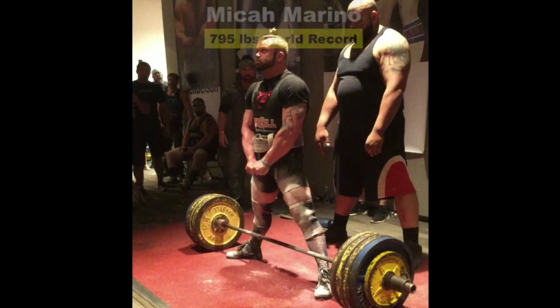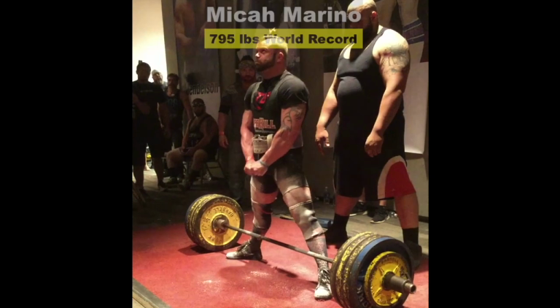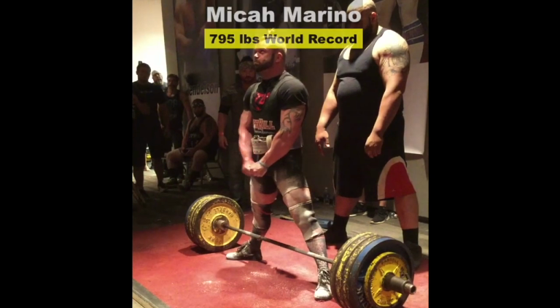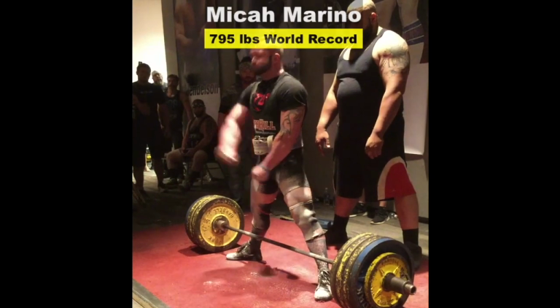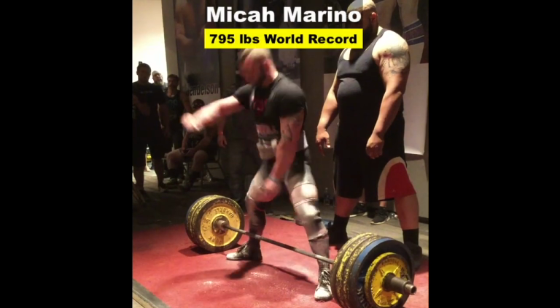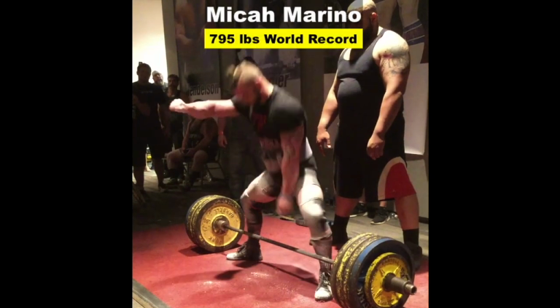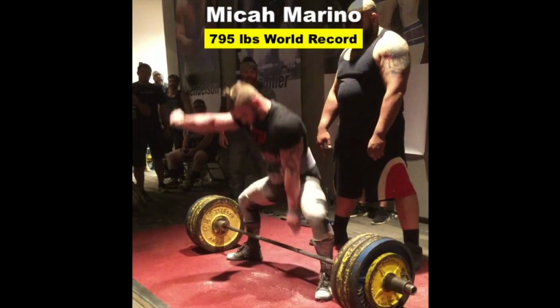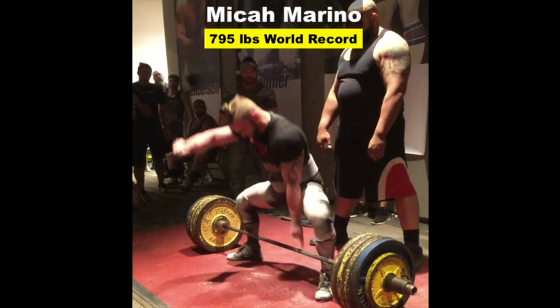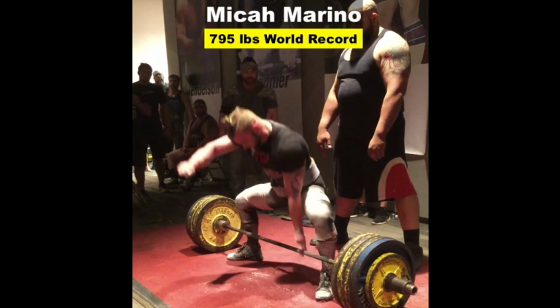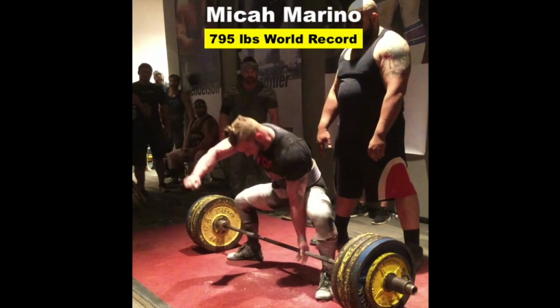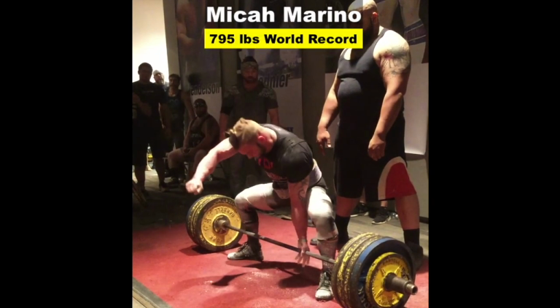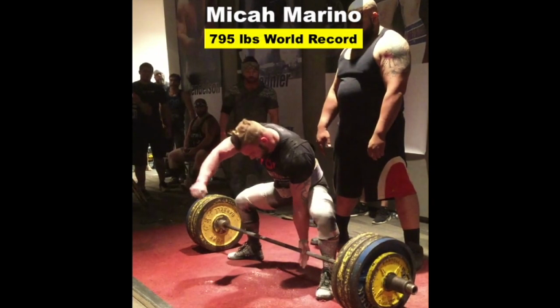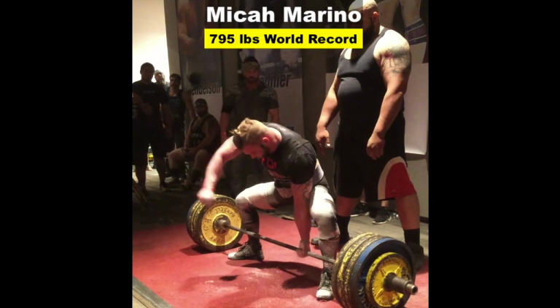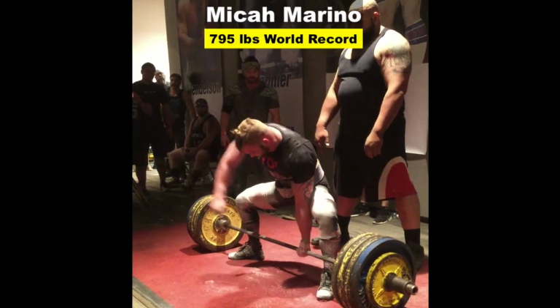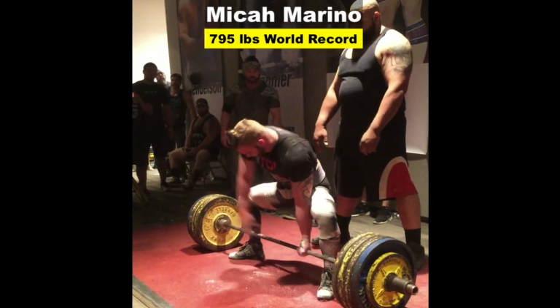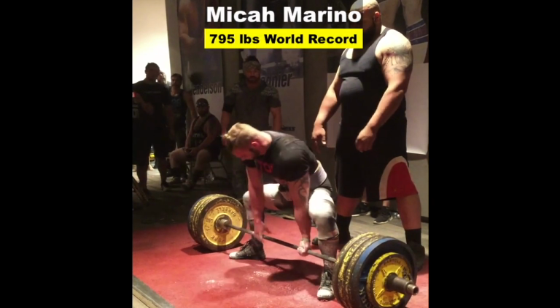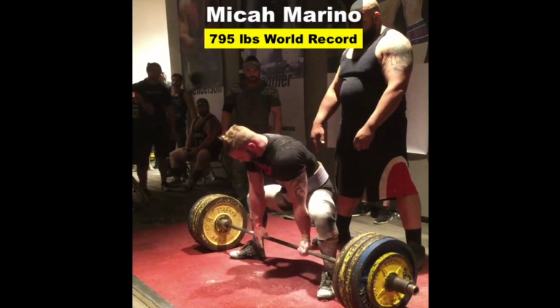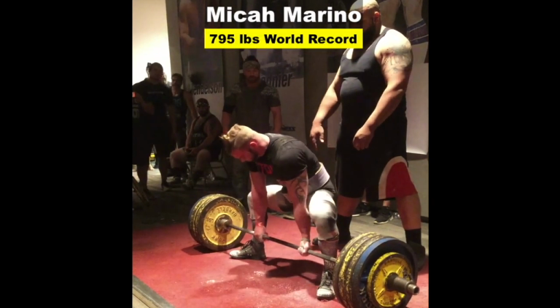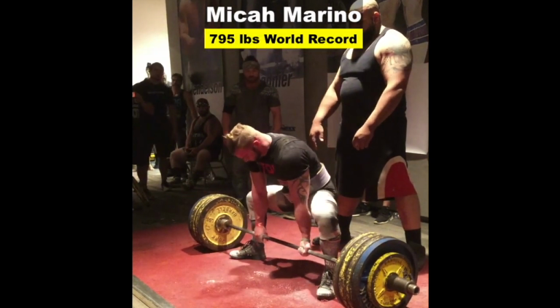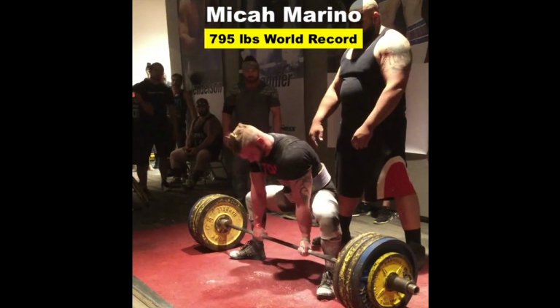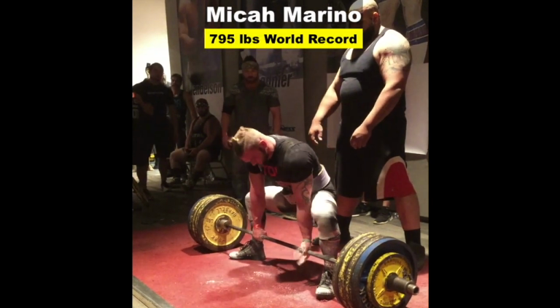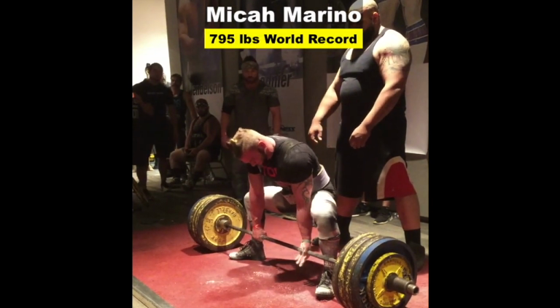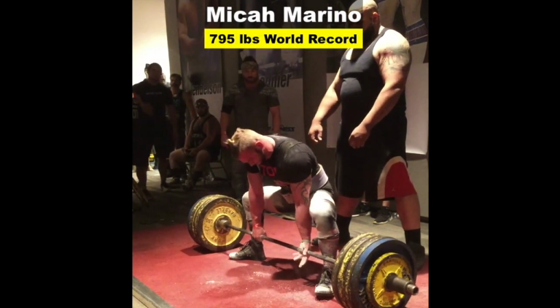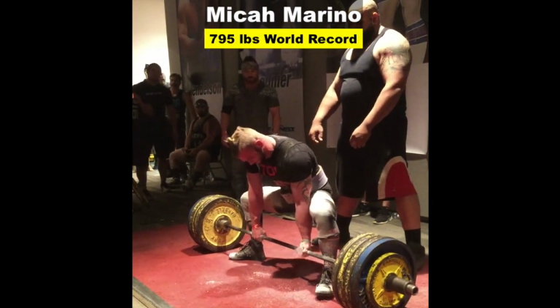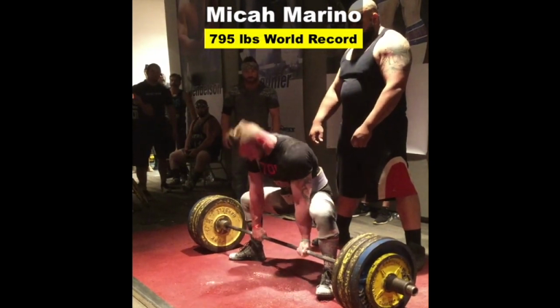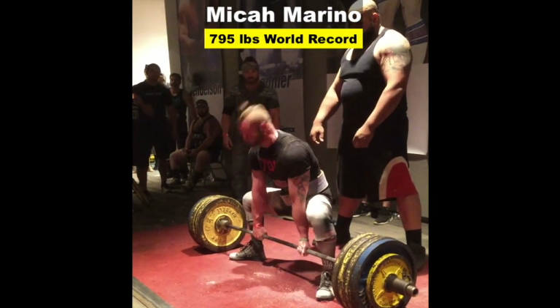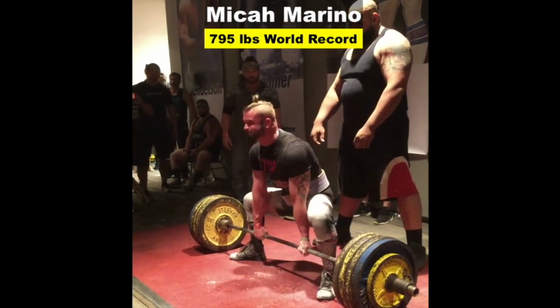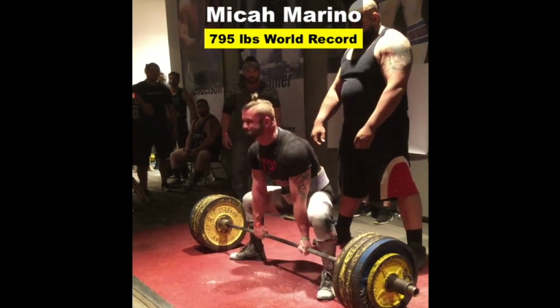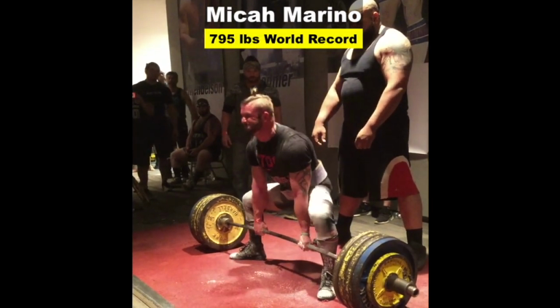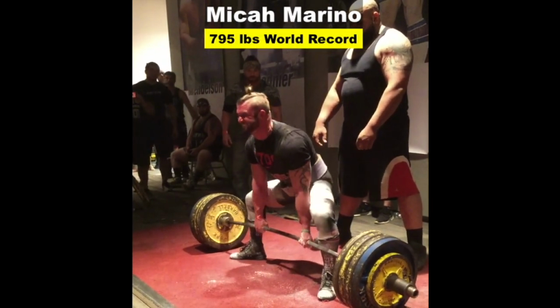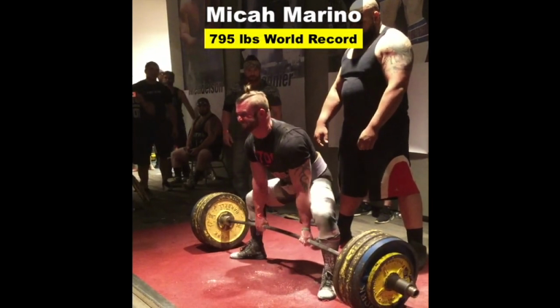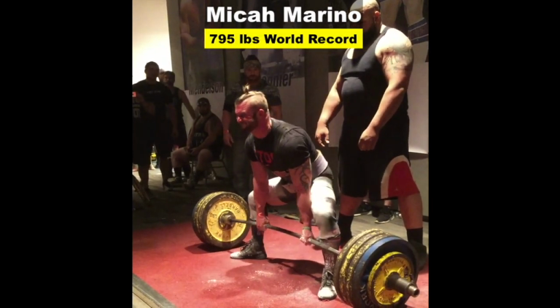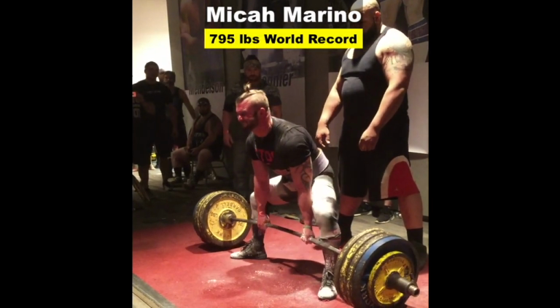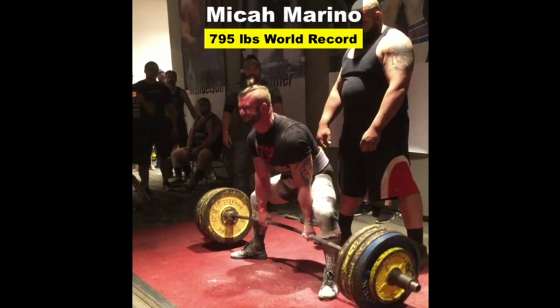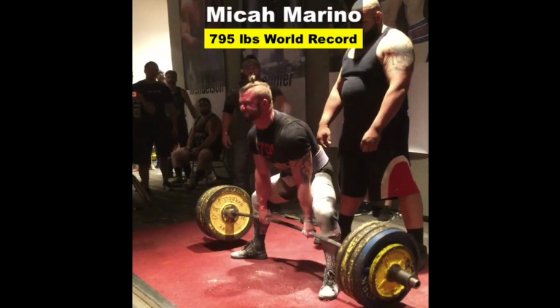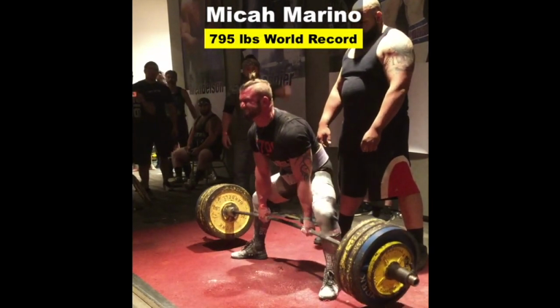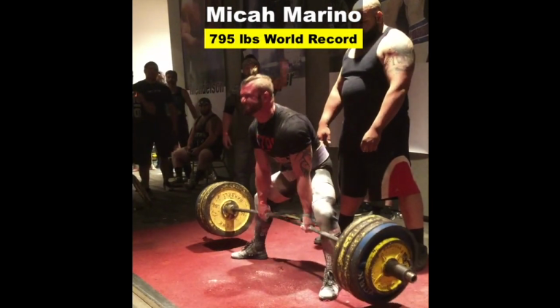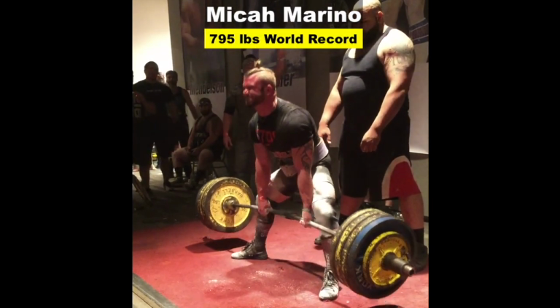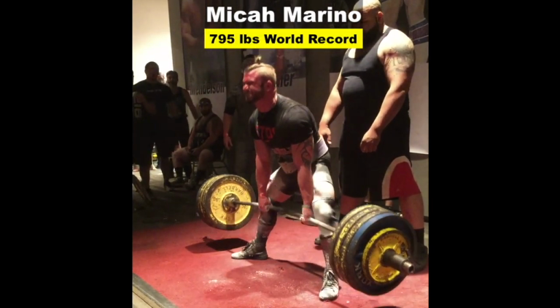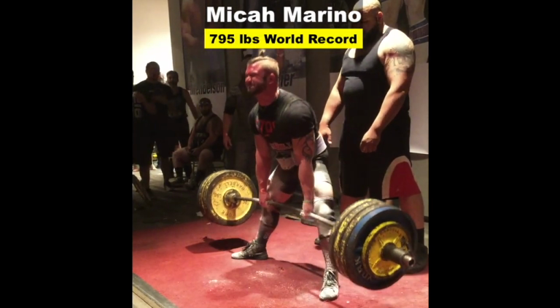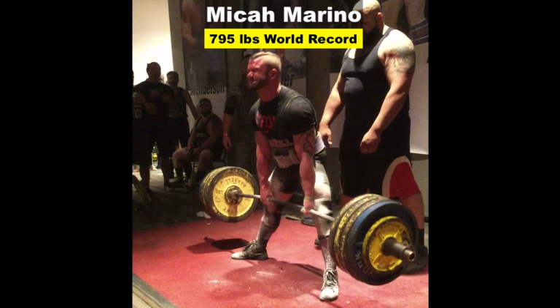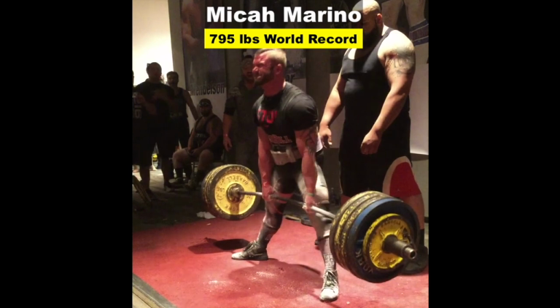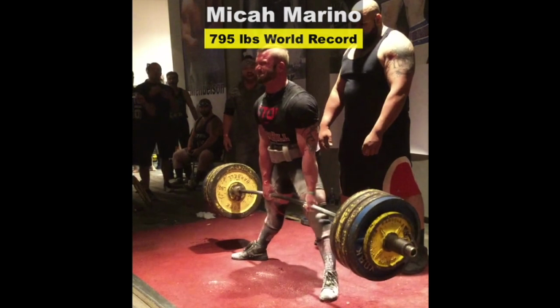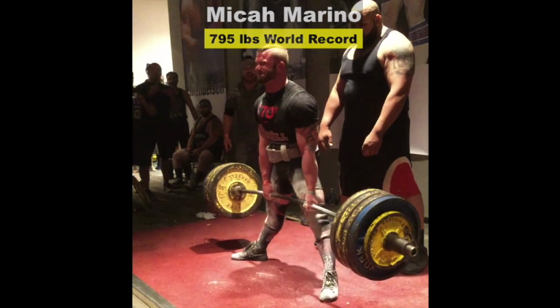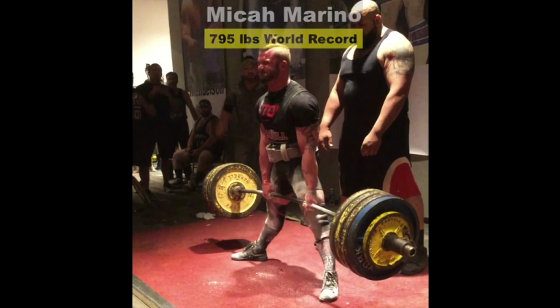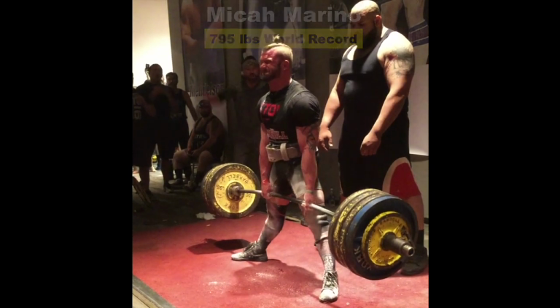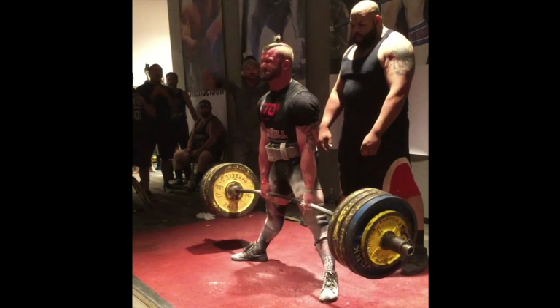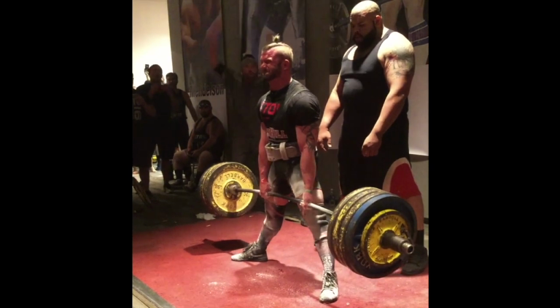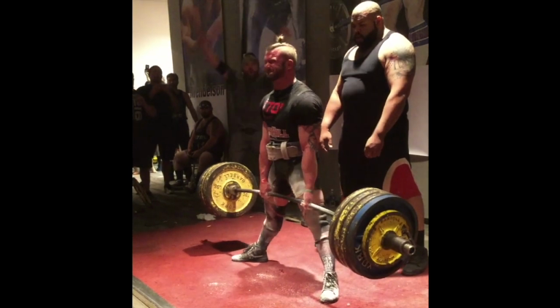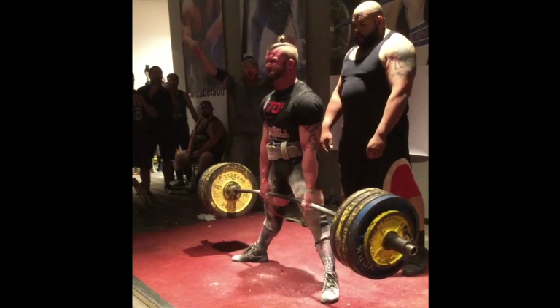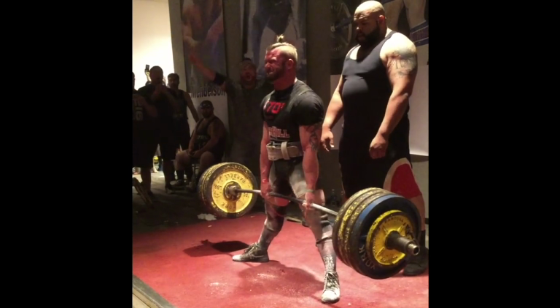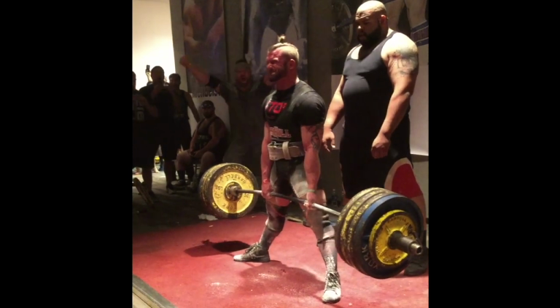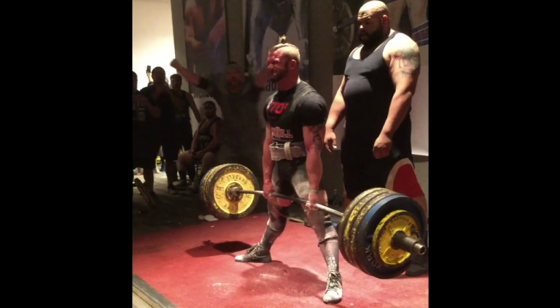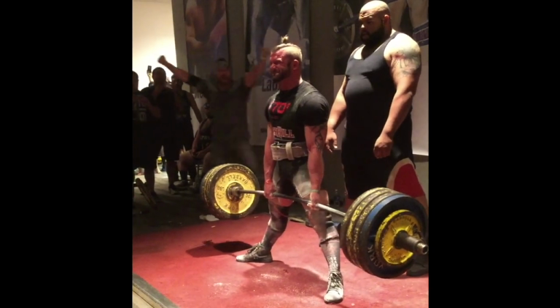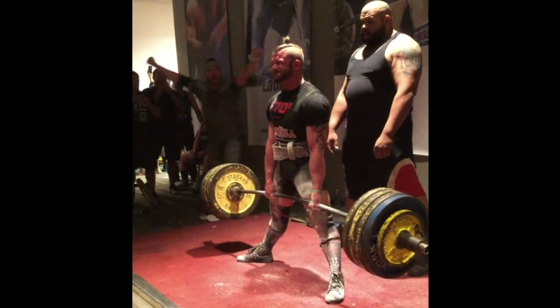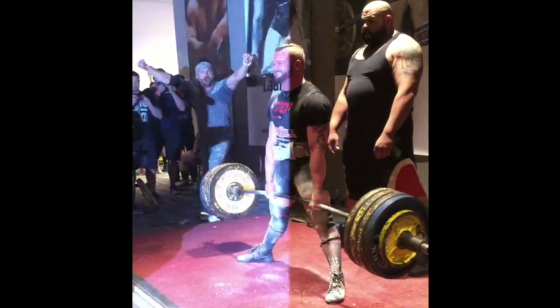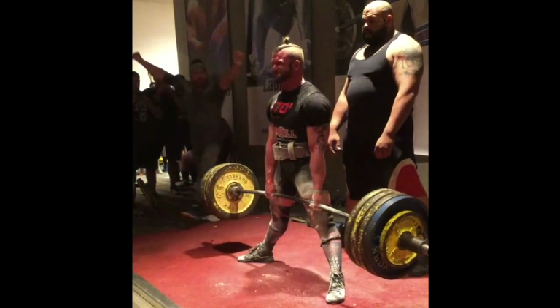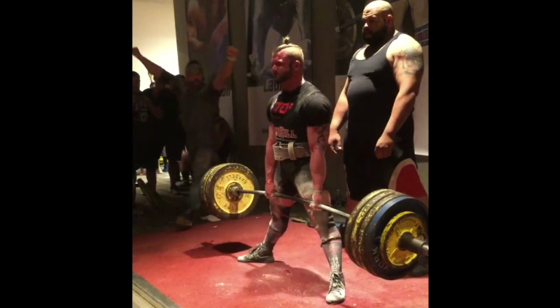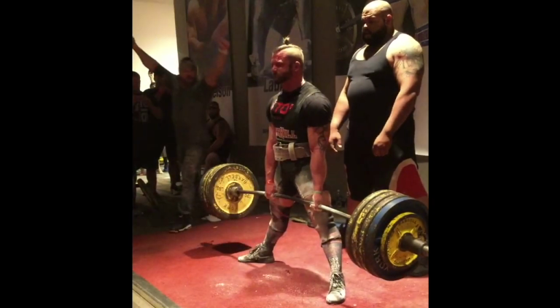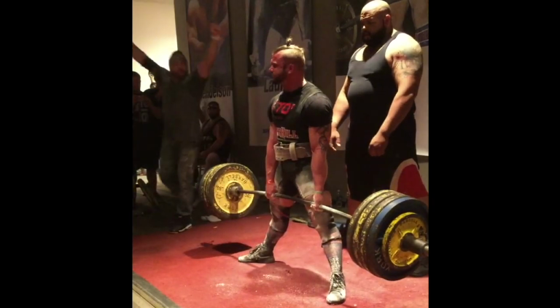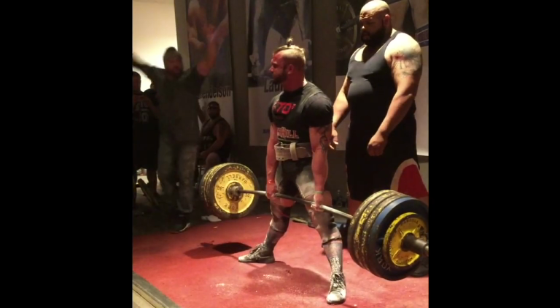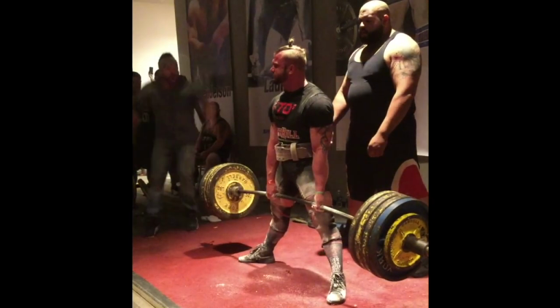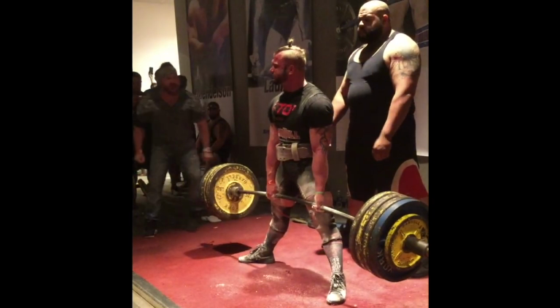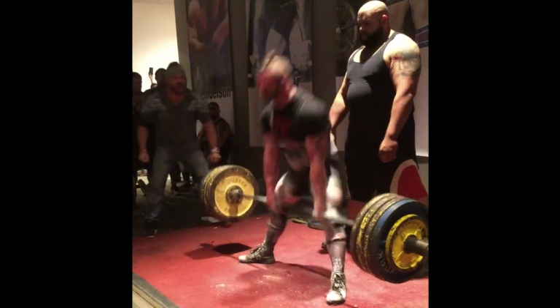In 2015, Mike had an all-time world record deadlift pull of 795 pounds, weighing only 181. This is his story.